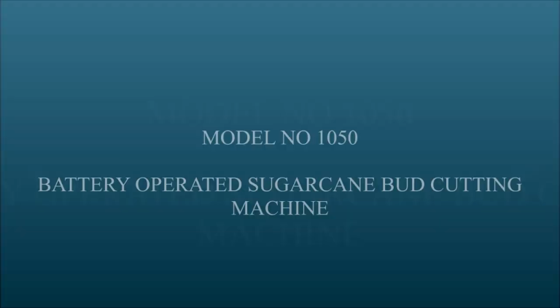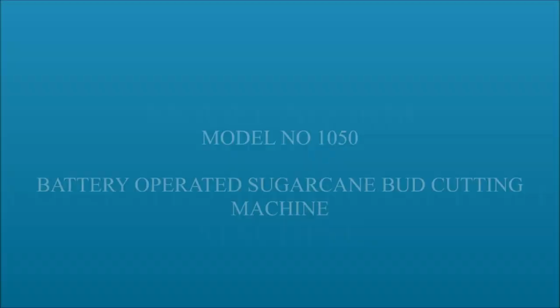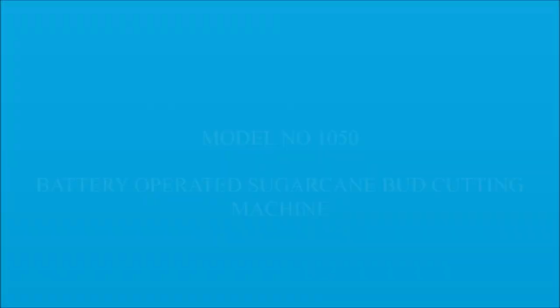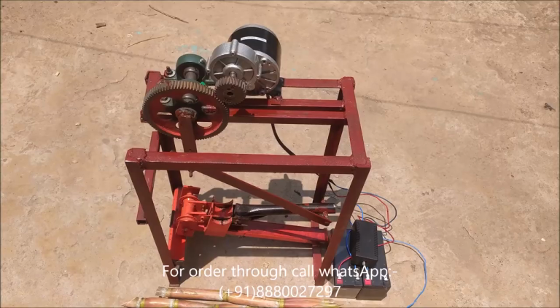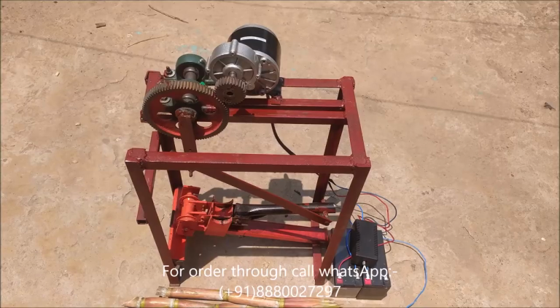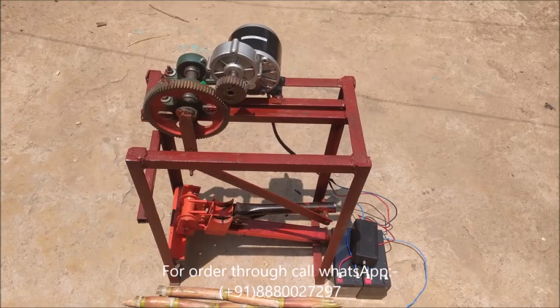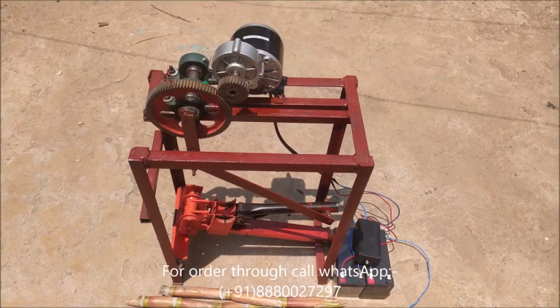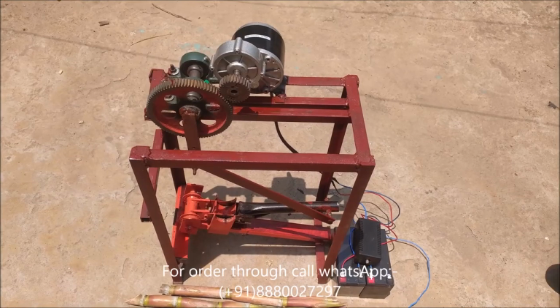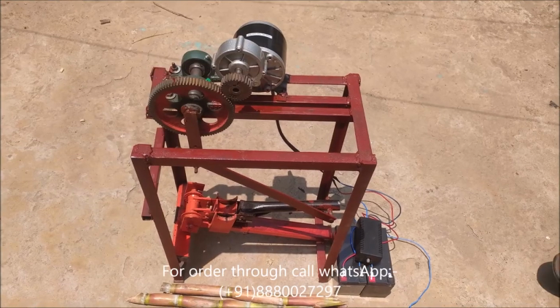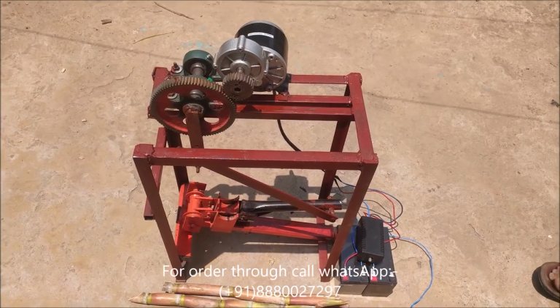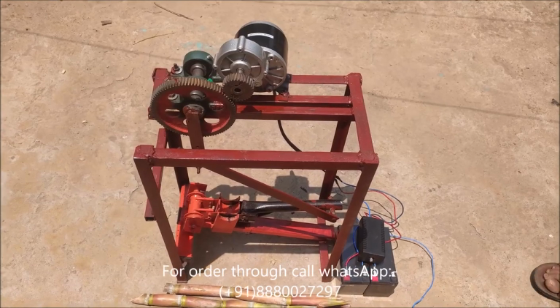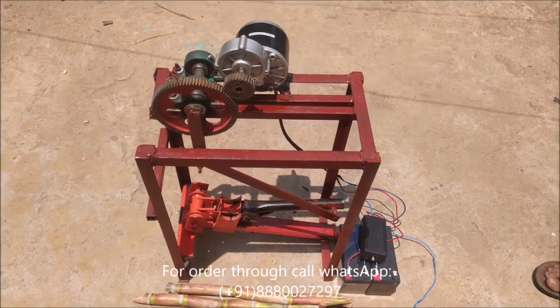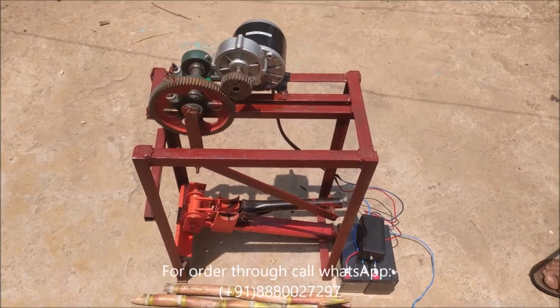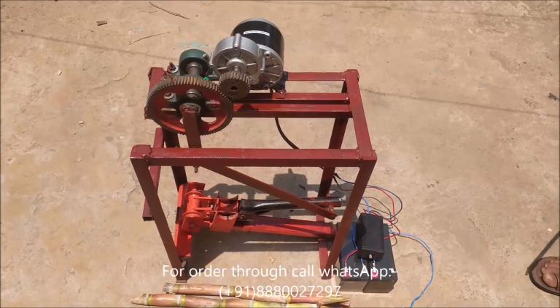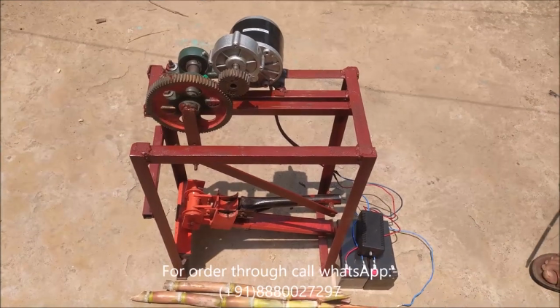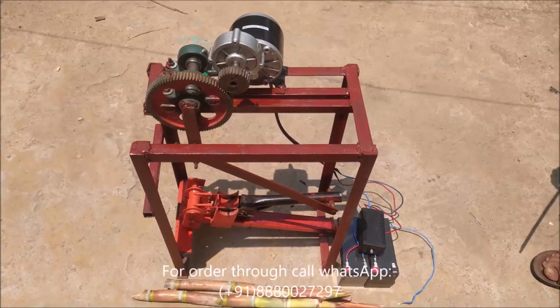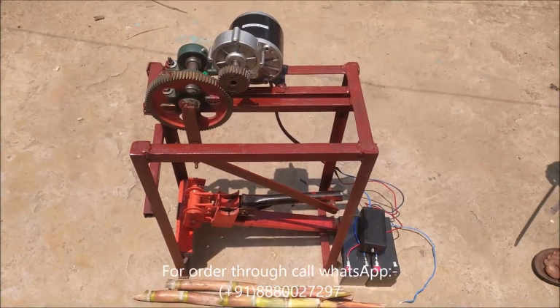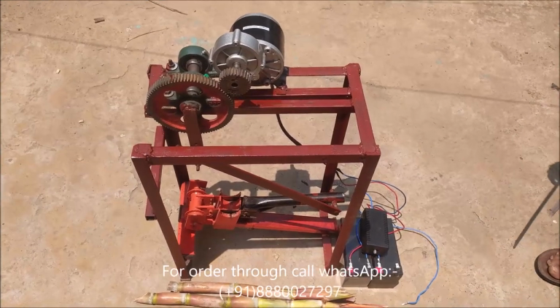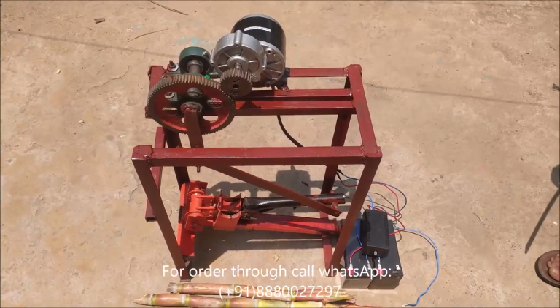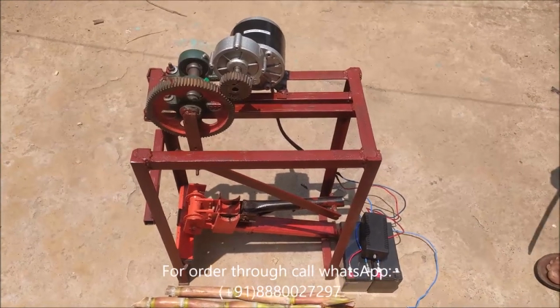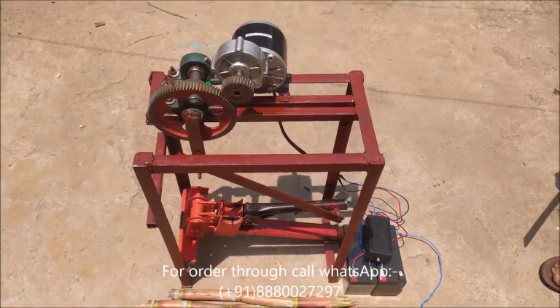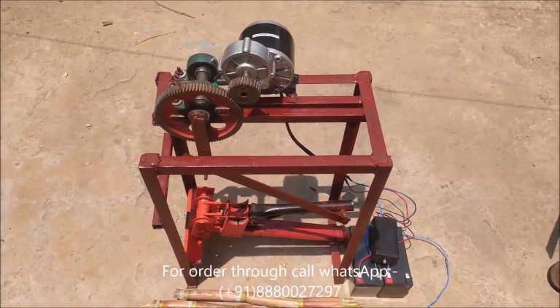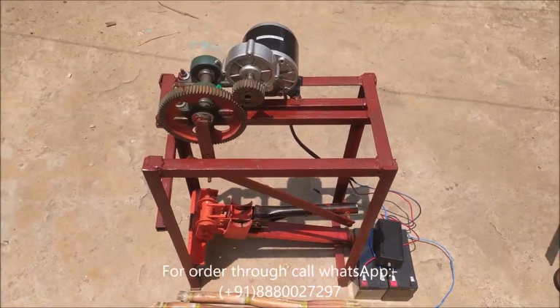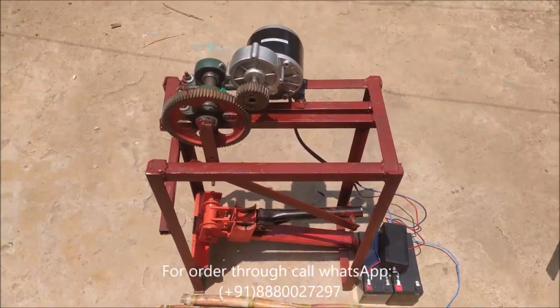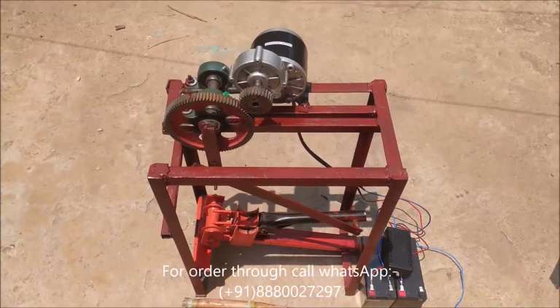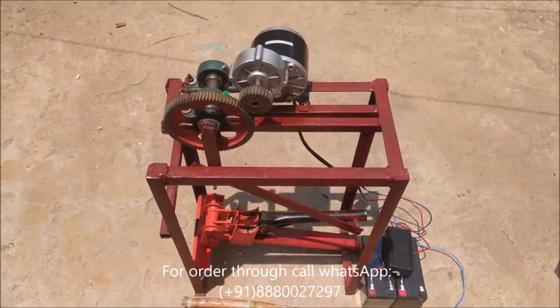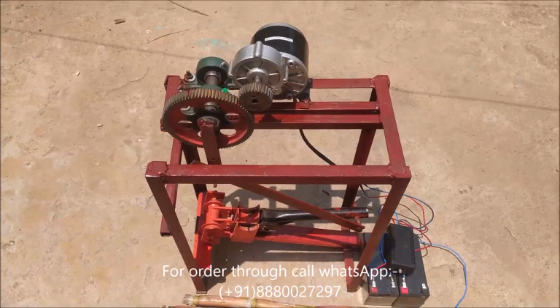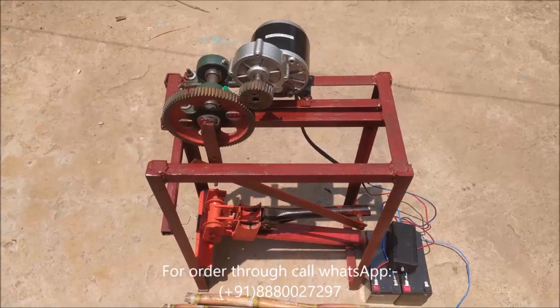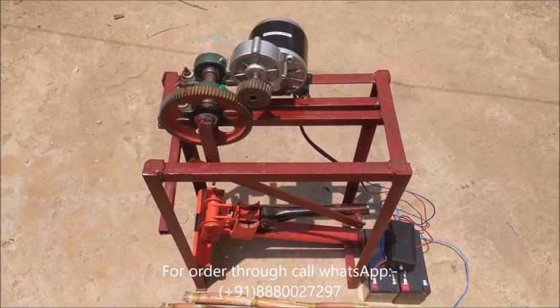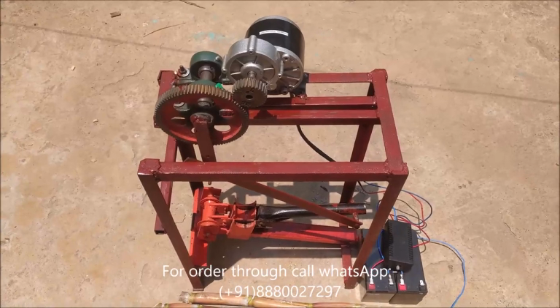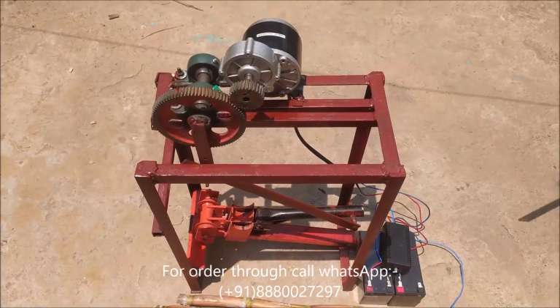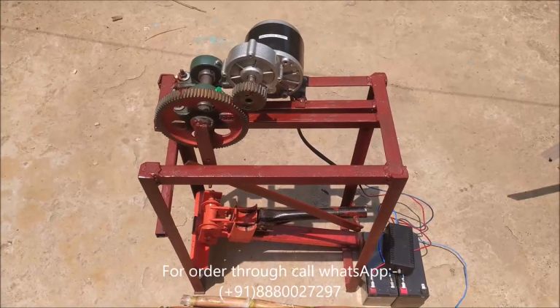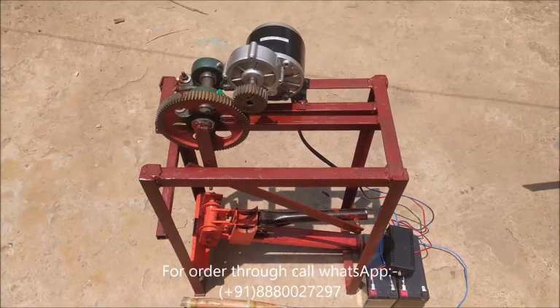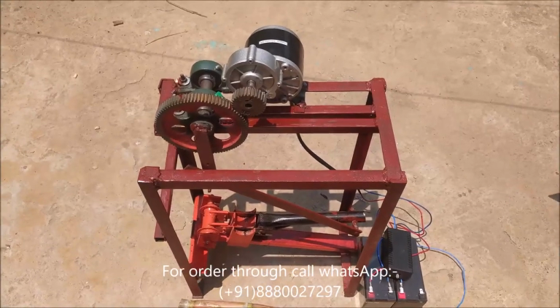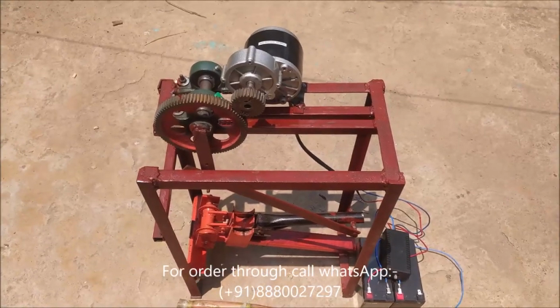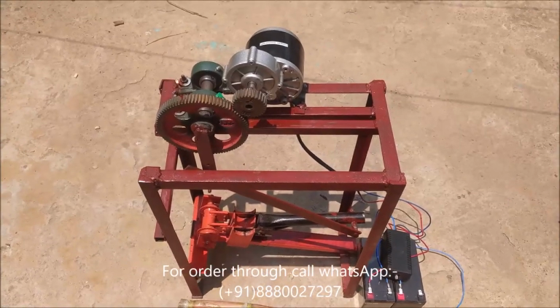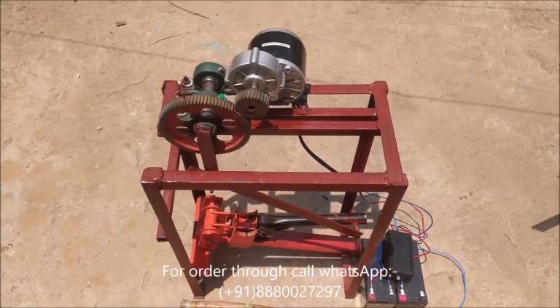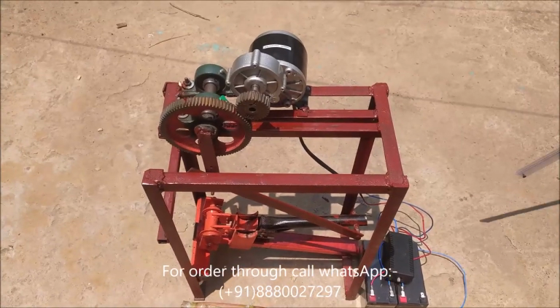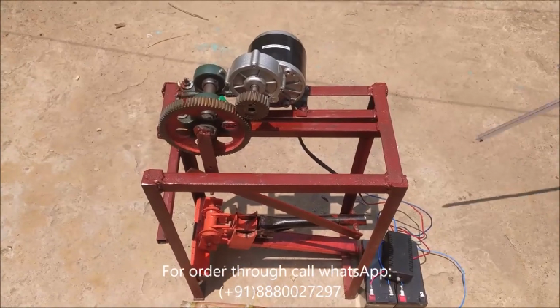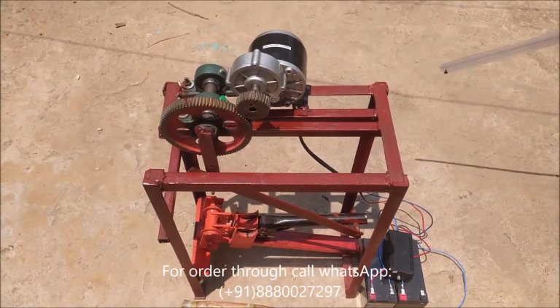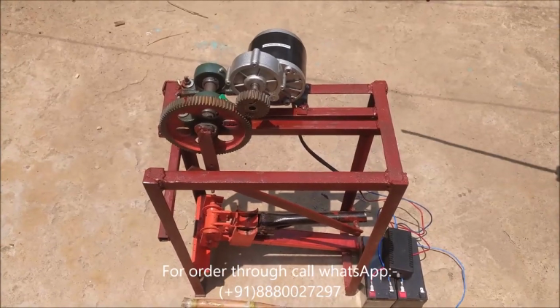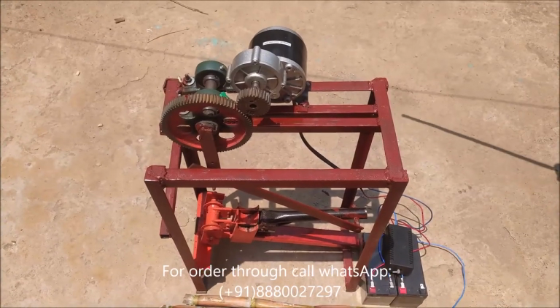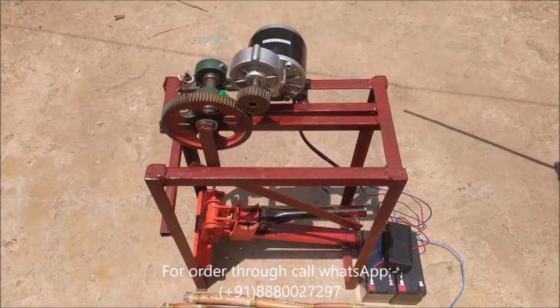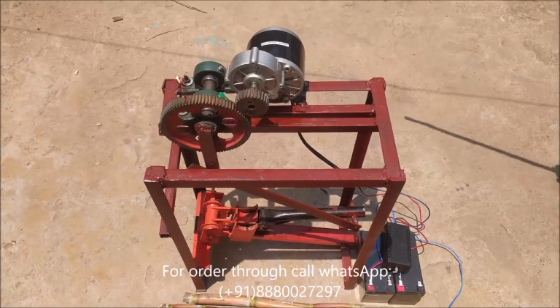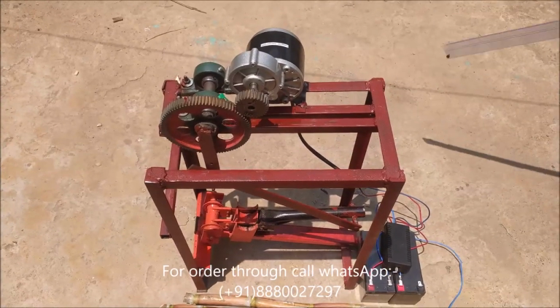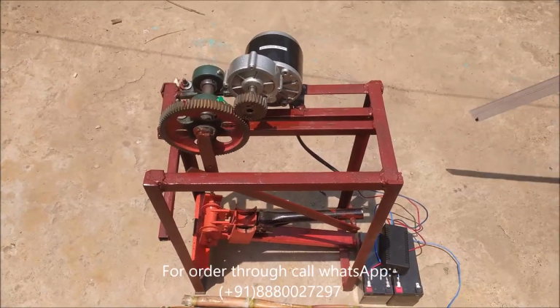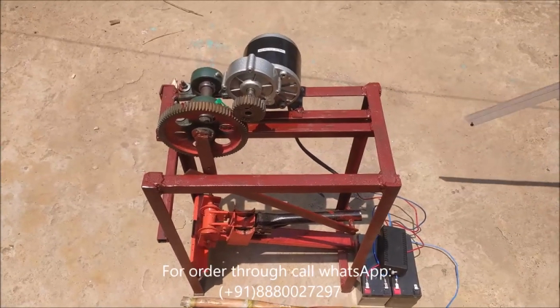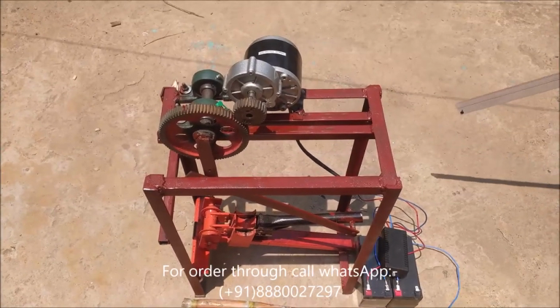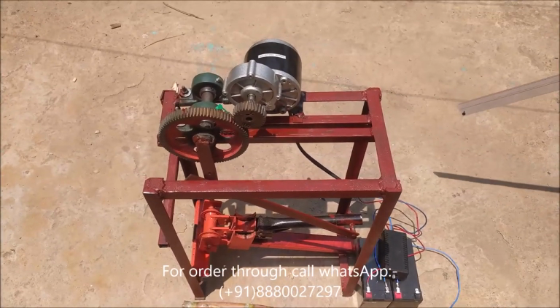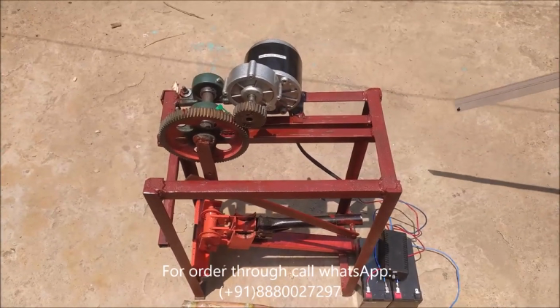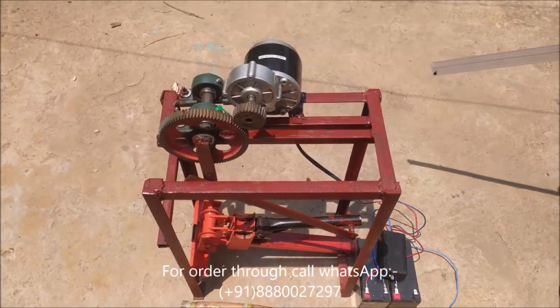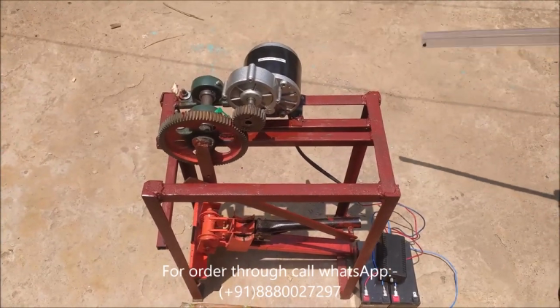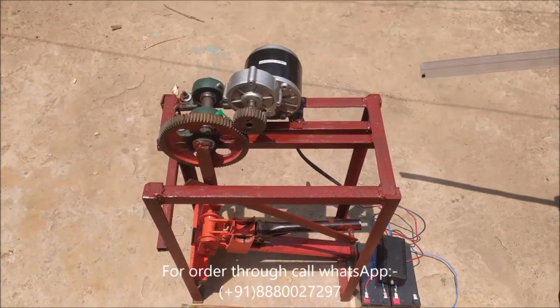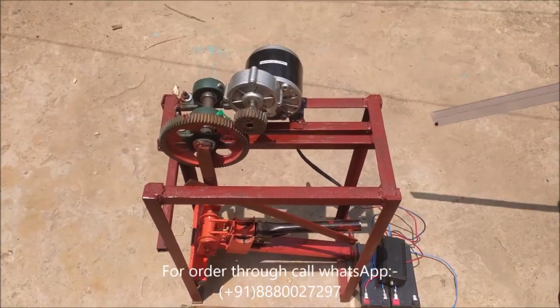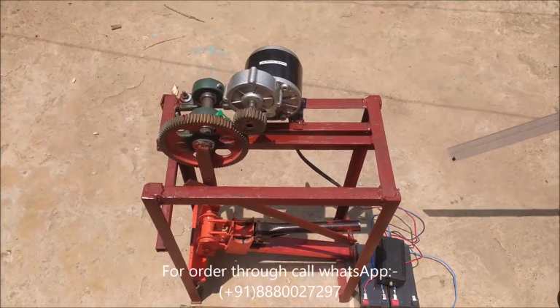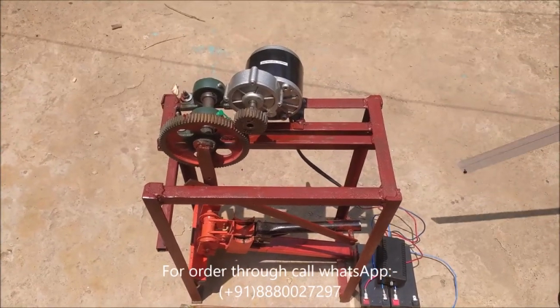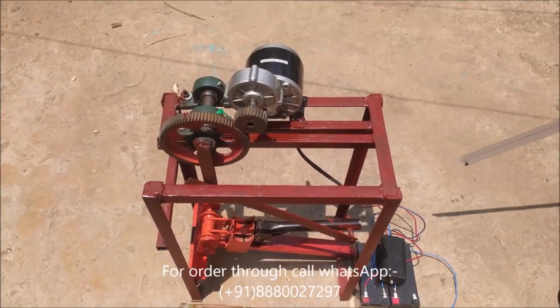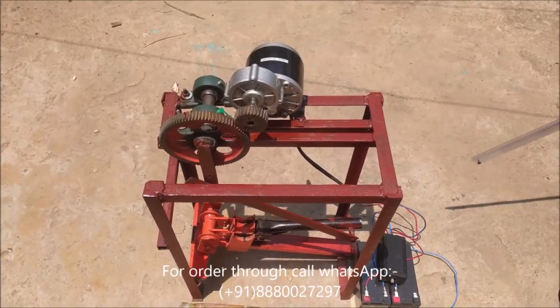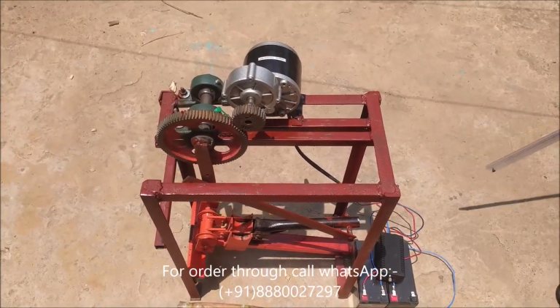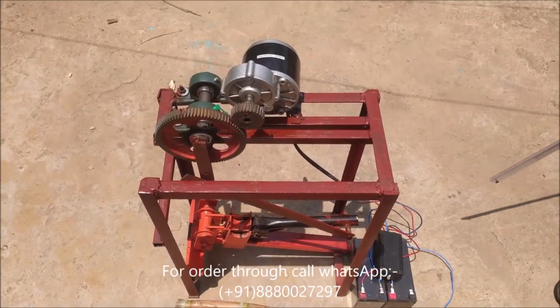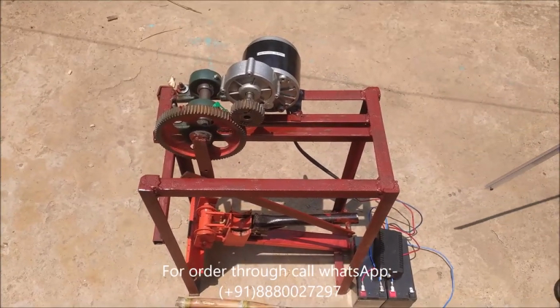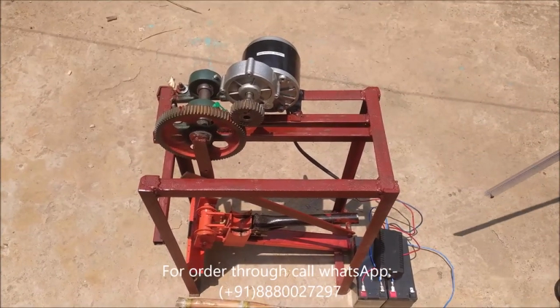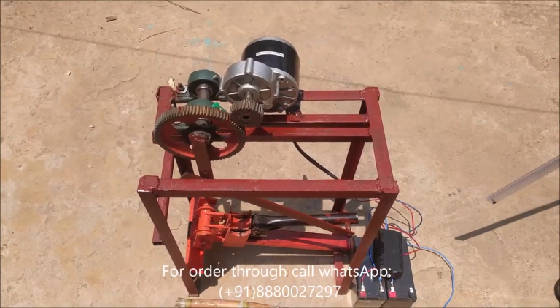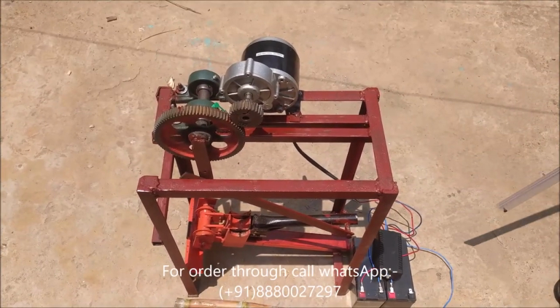Hello everyone, this is model number 1050, a sugarcane seed cutting machine.